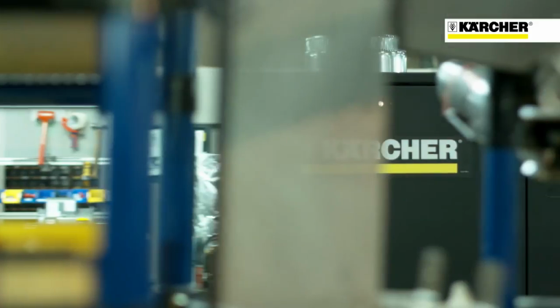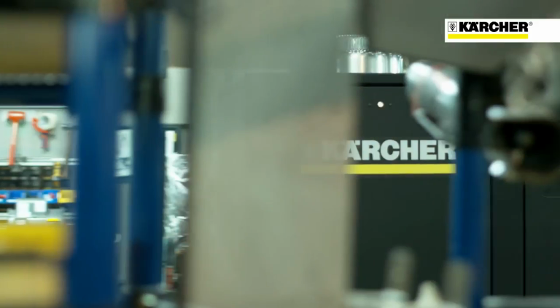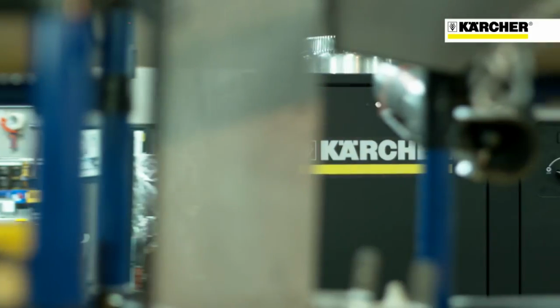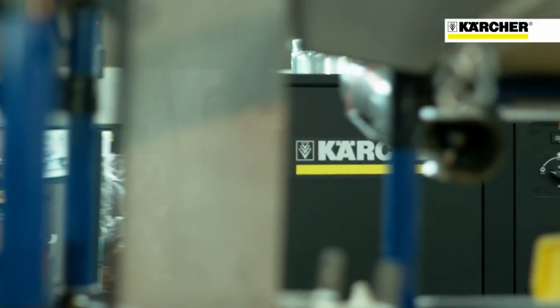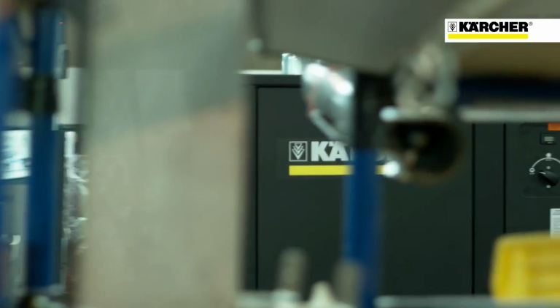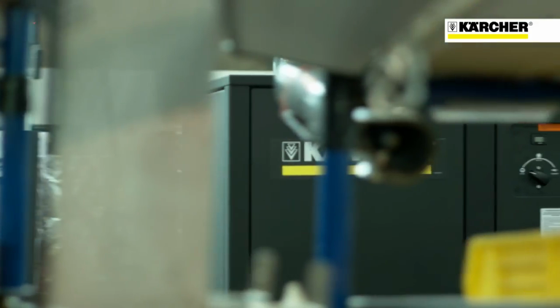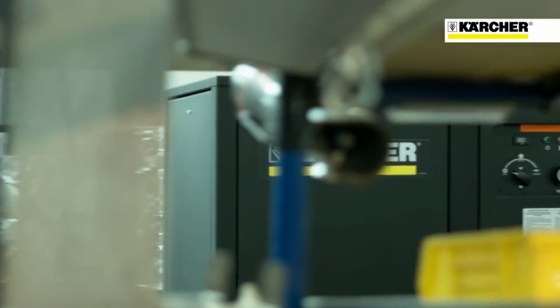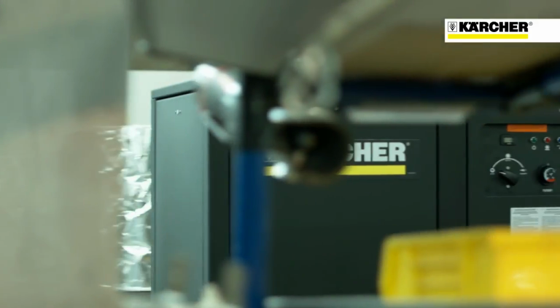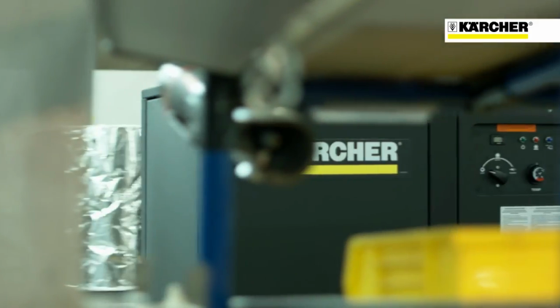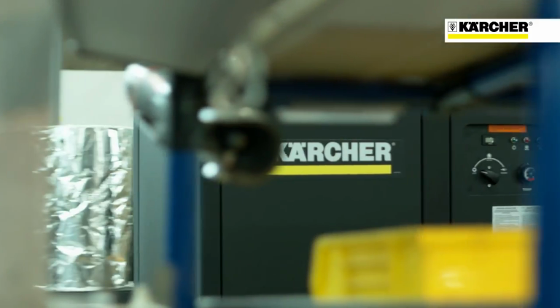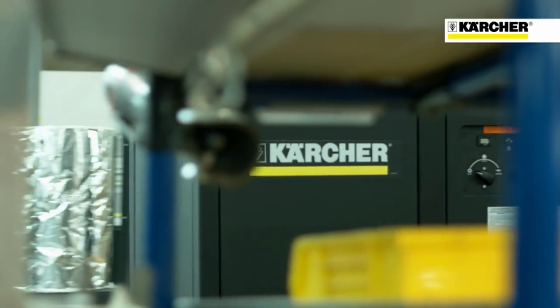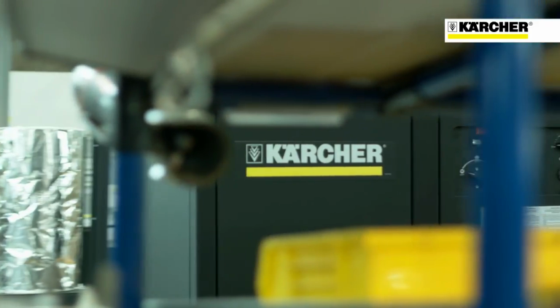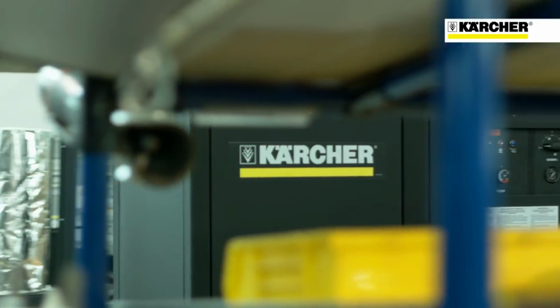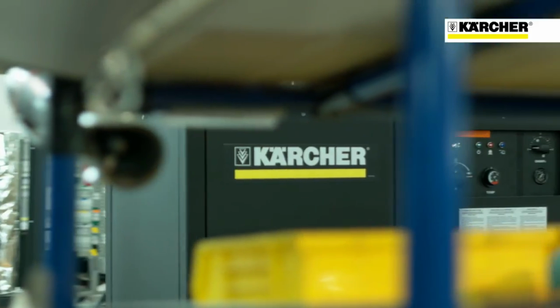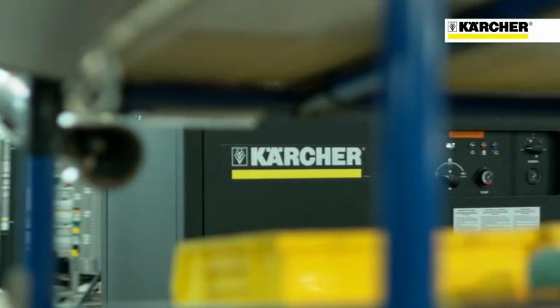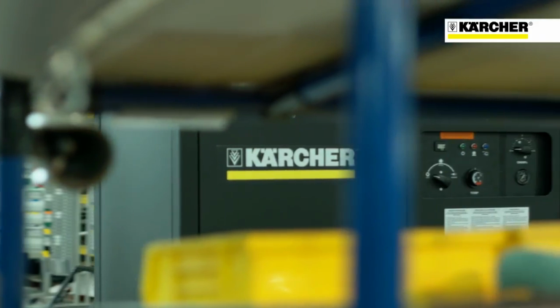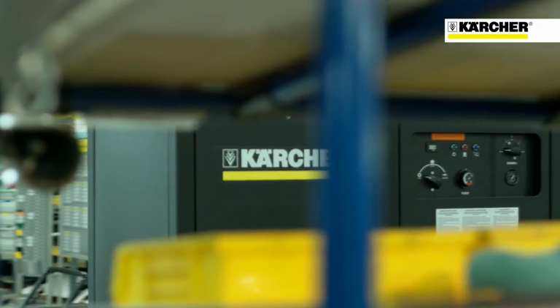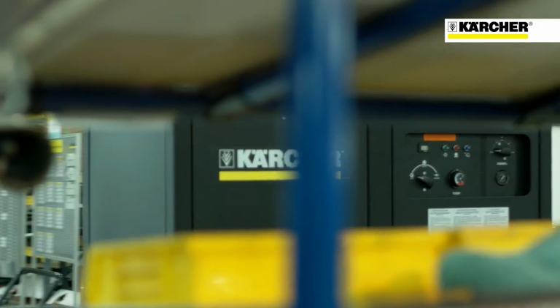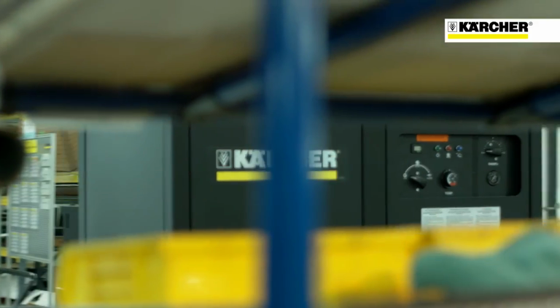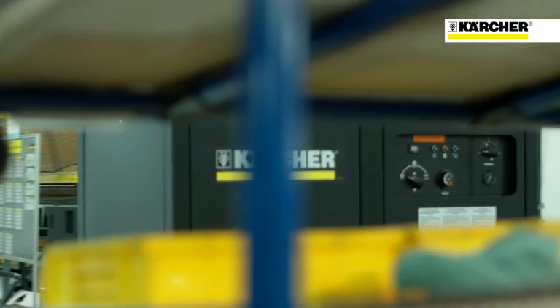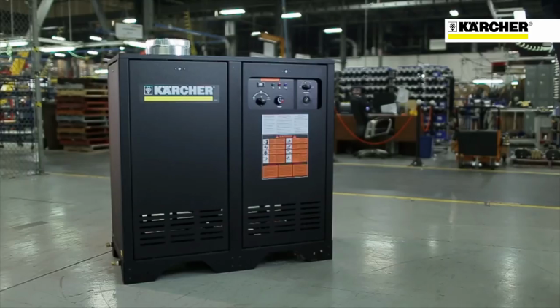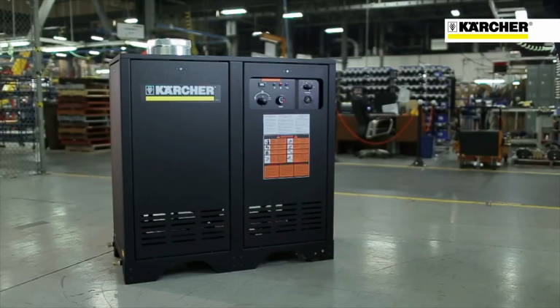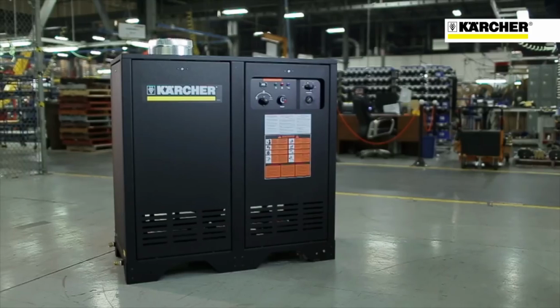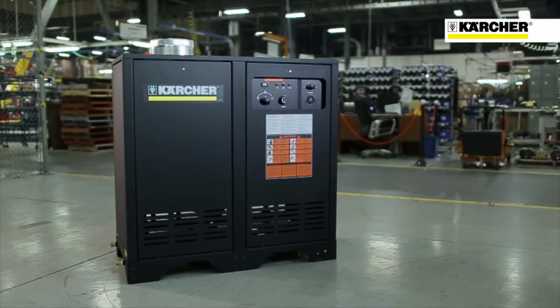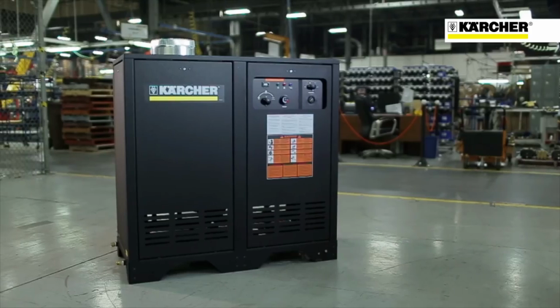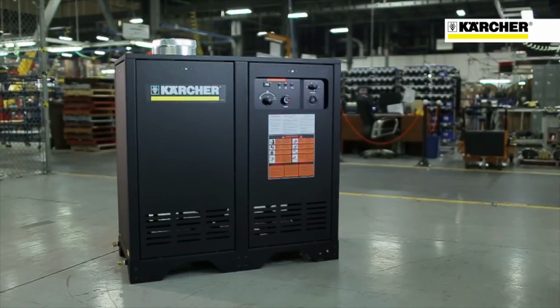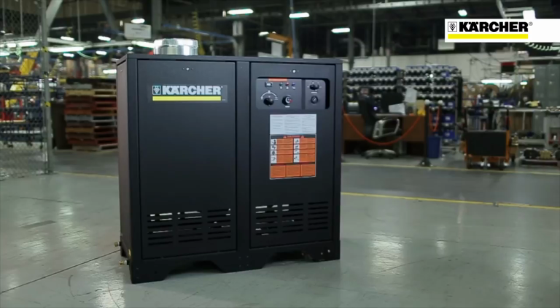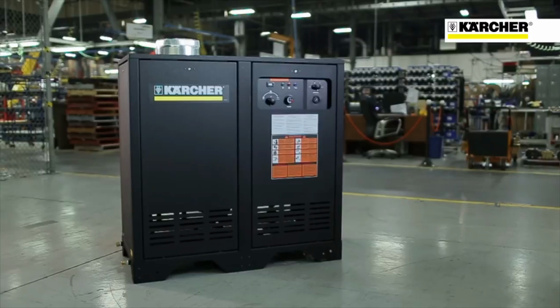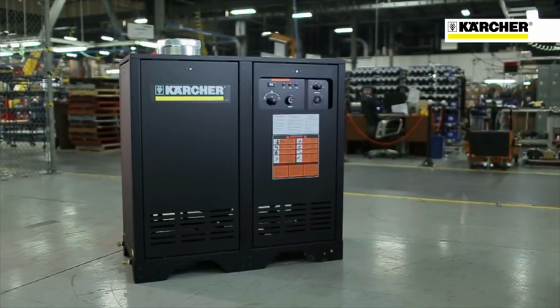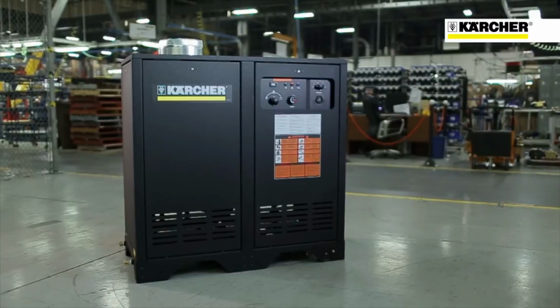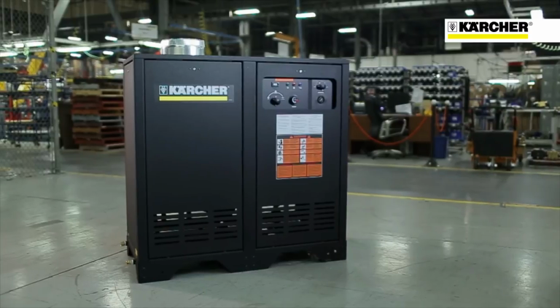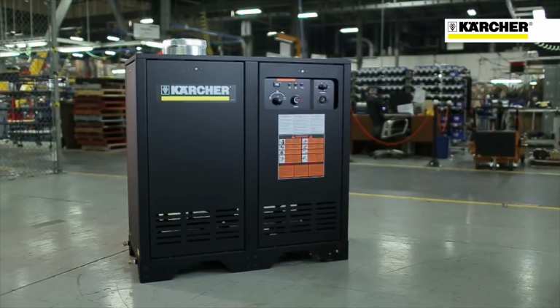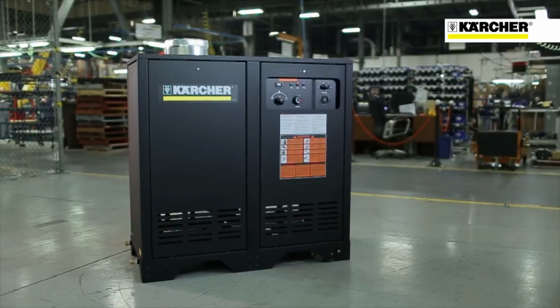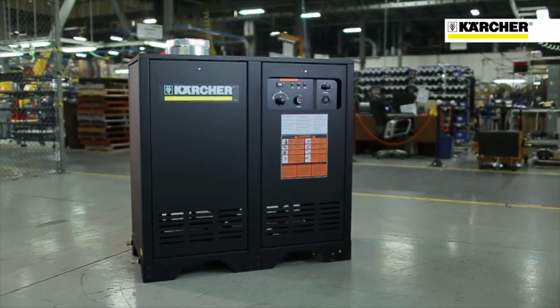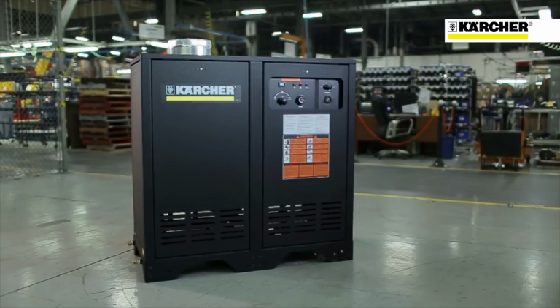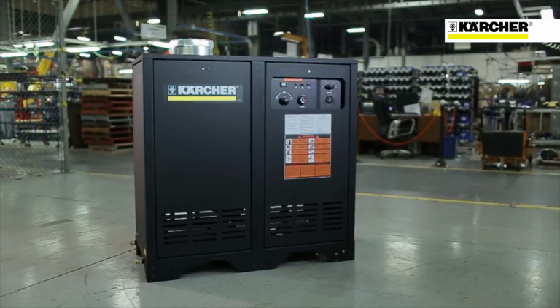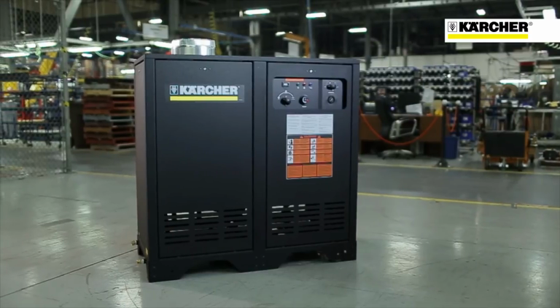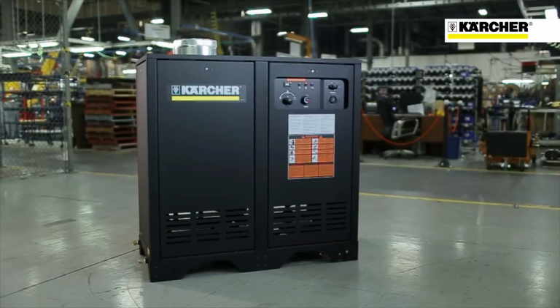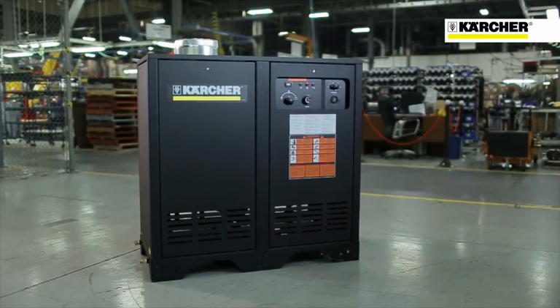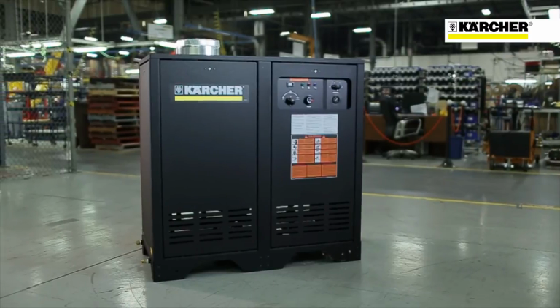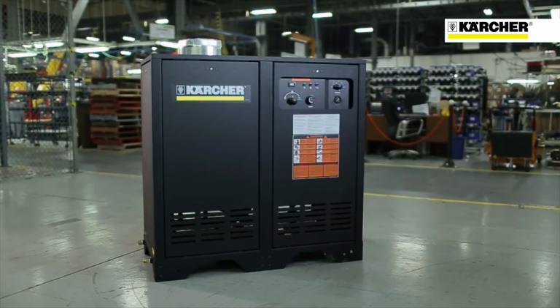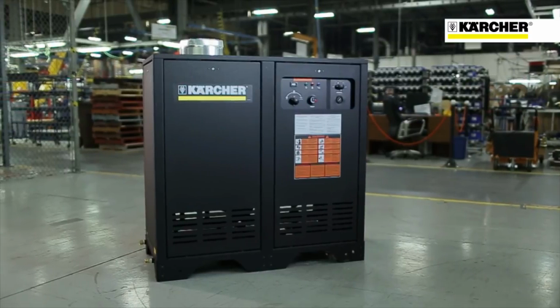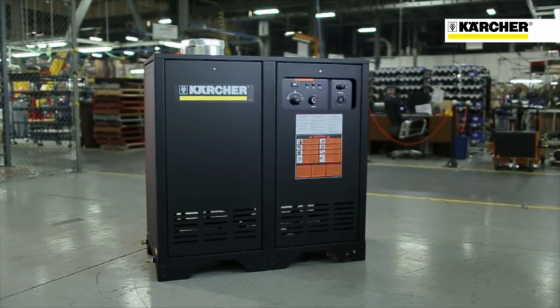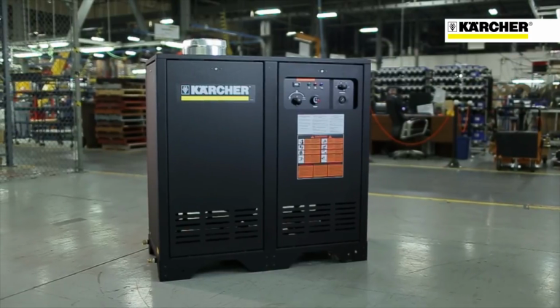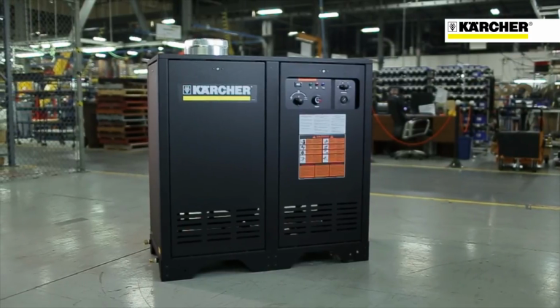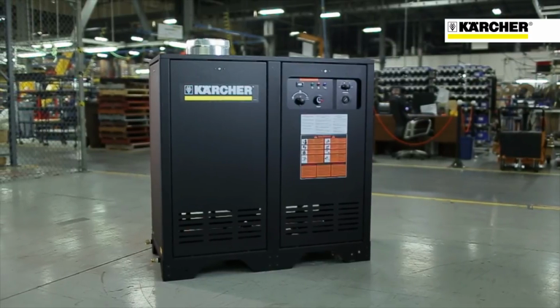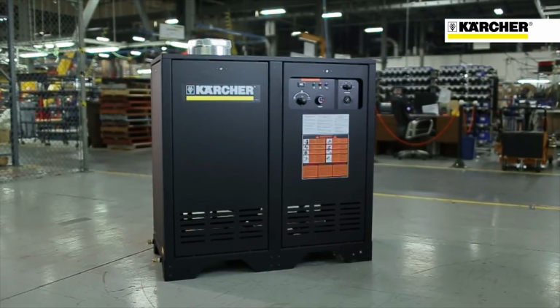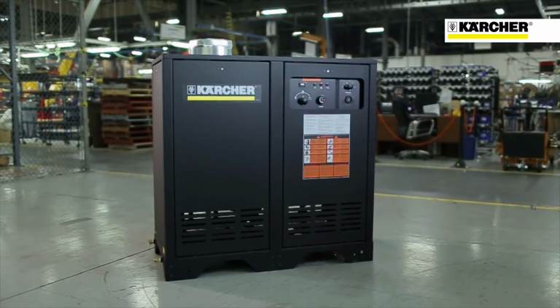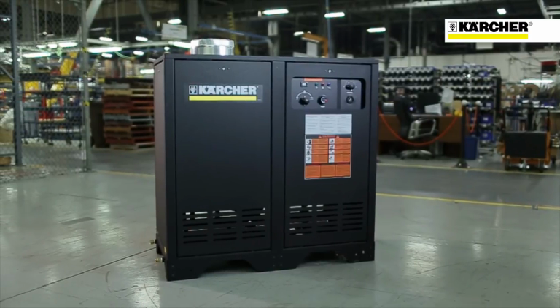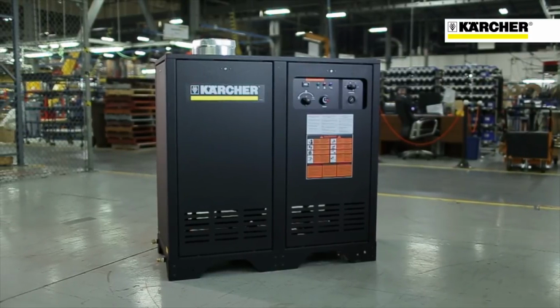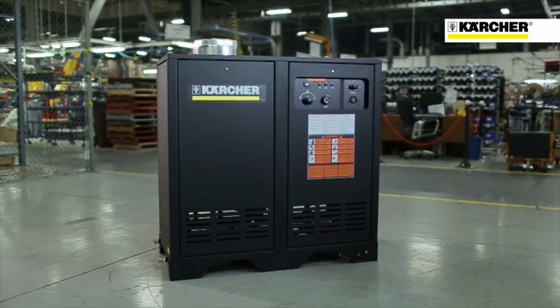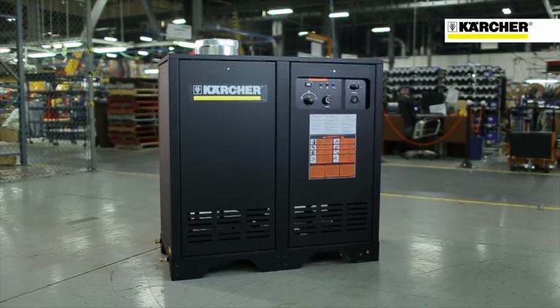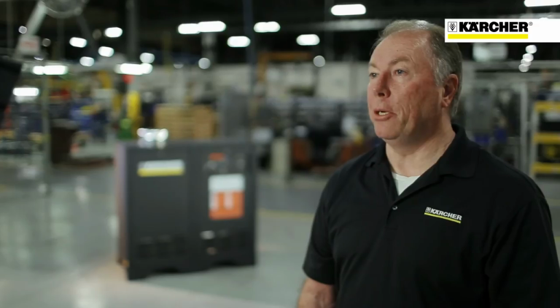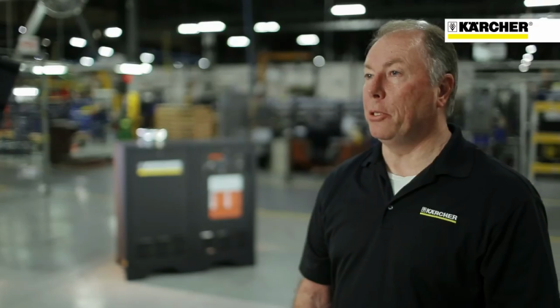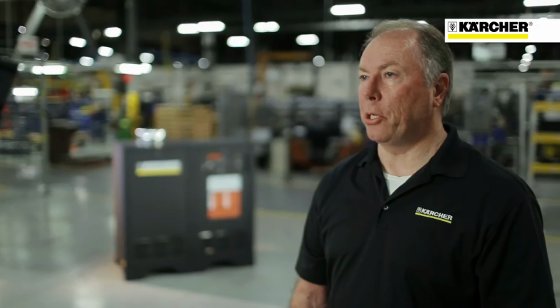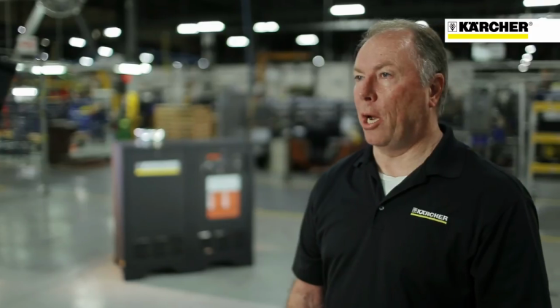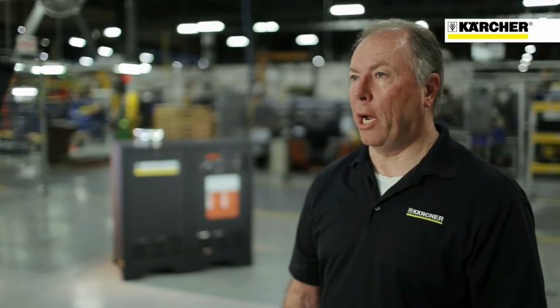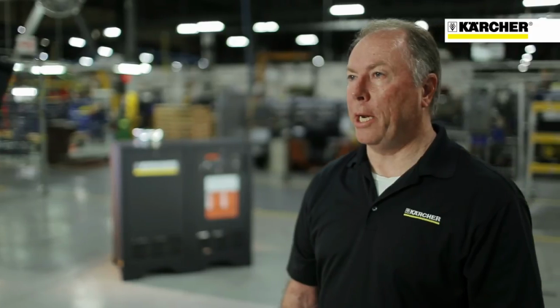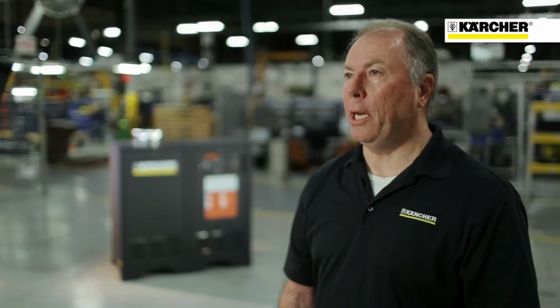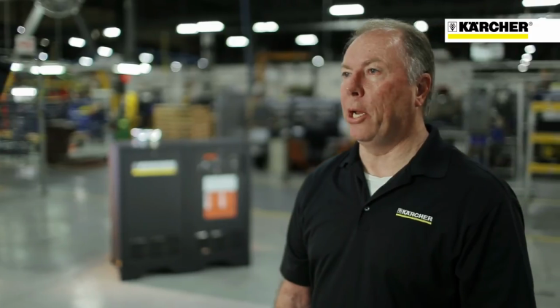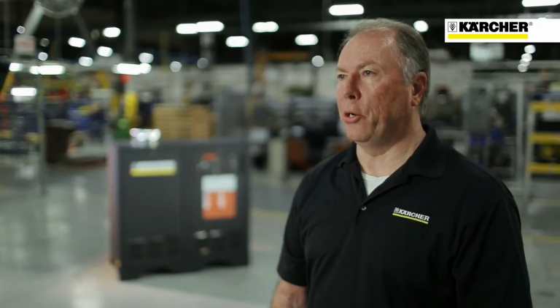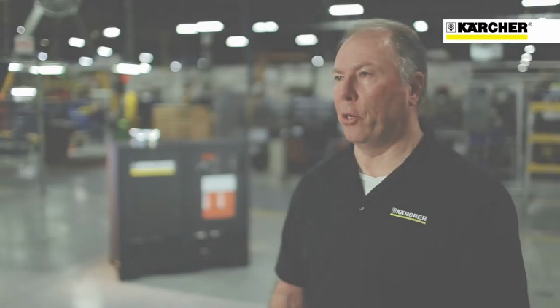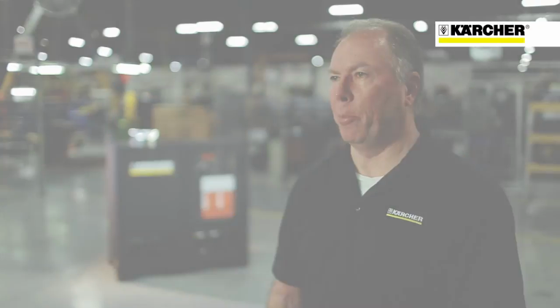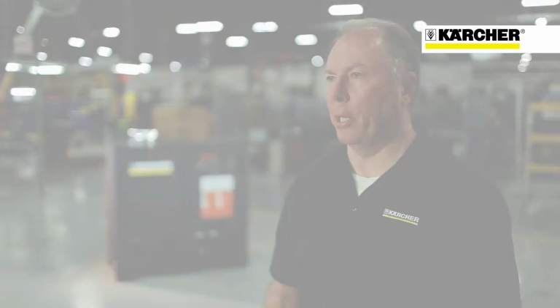This machine brings together American and German engineering, giving you the best in design and durability.